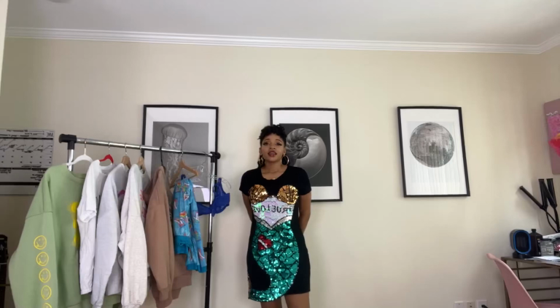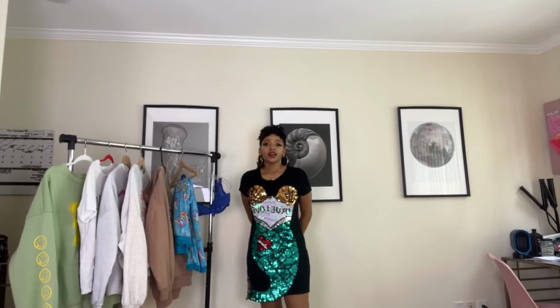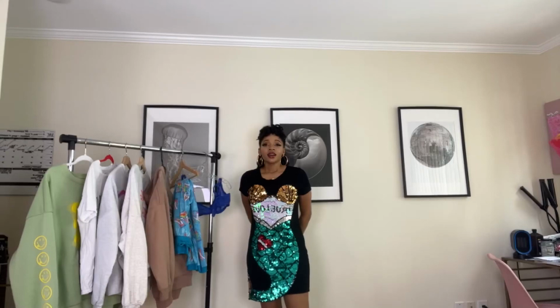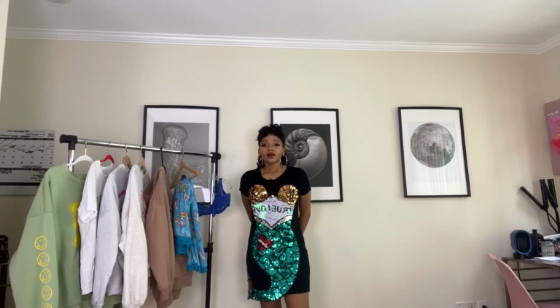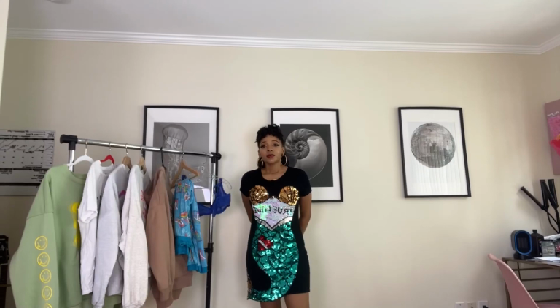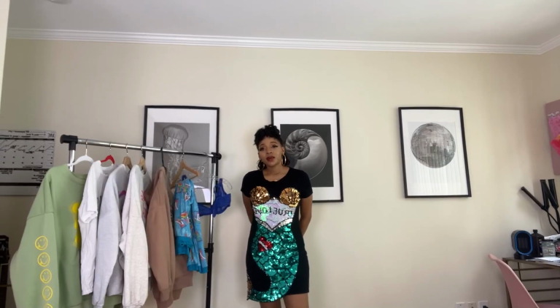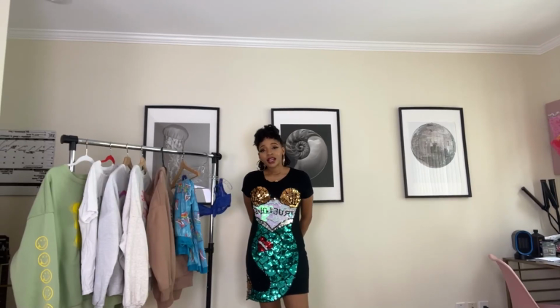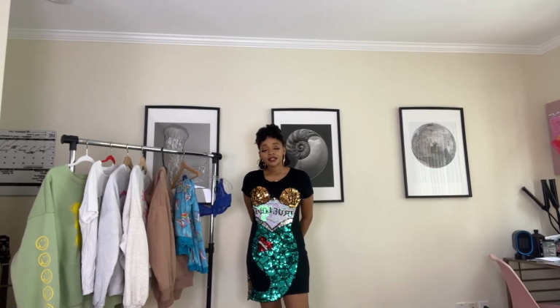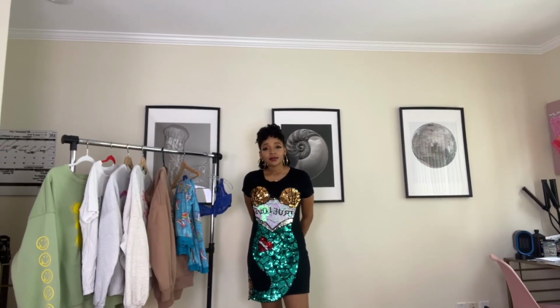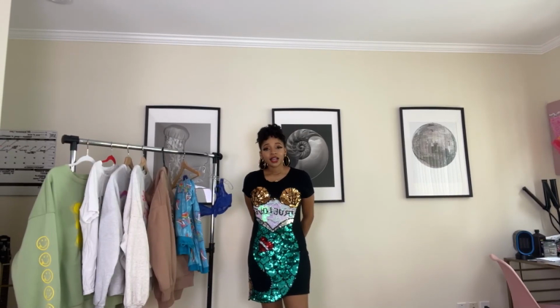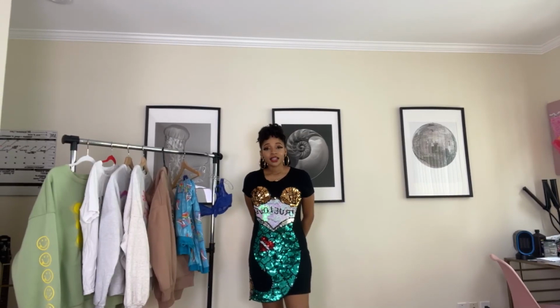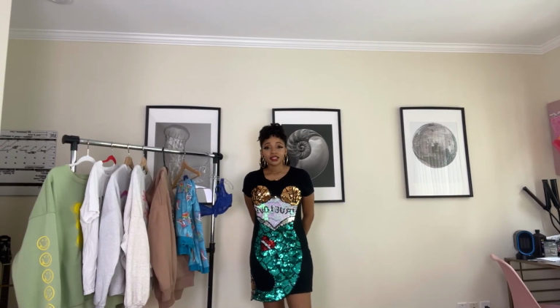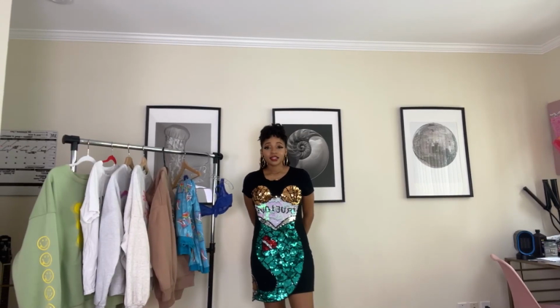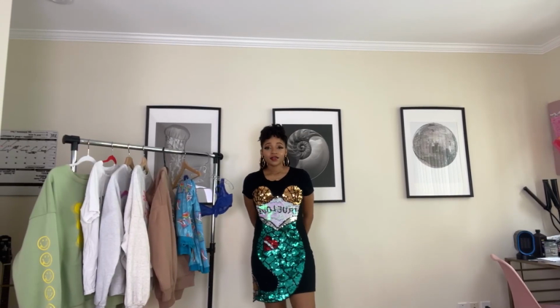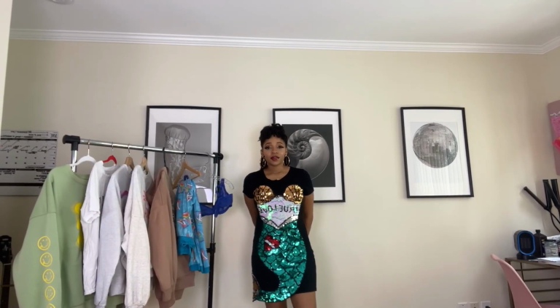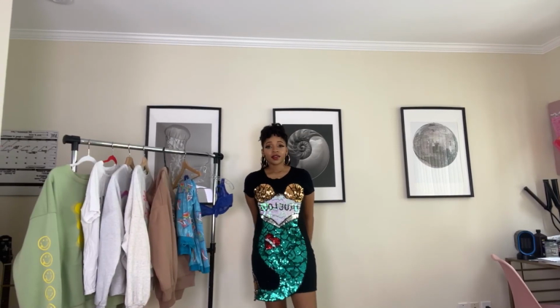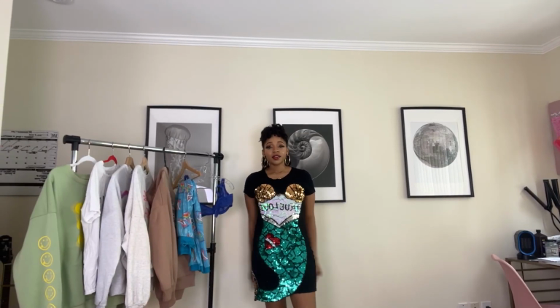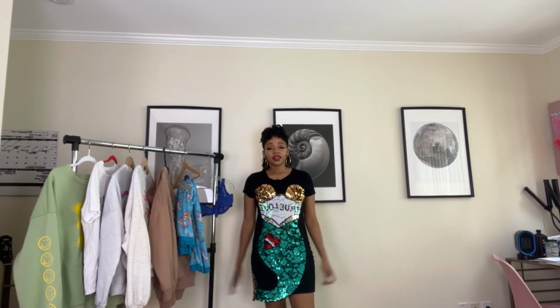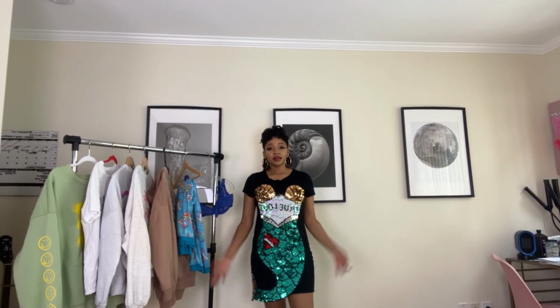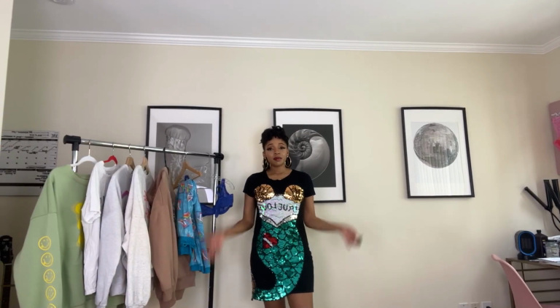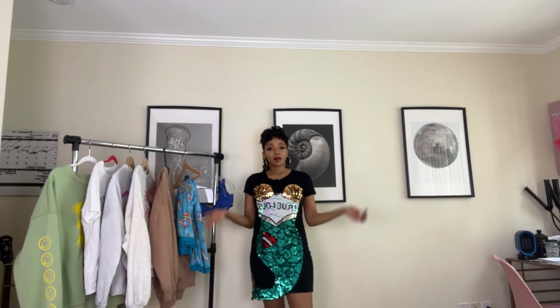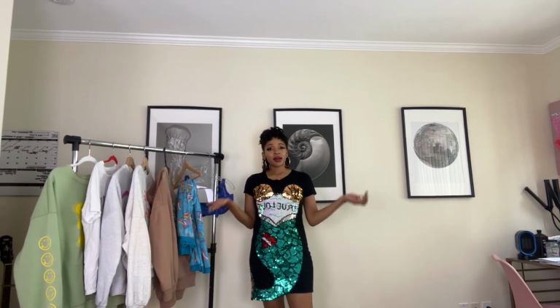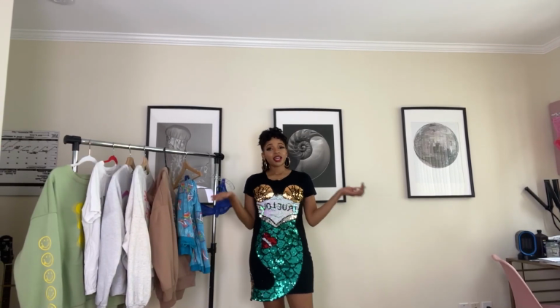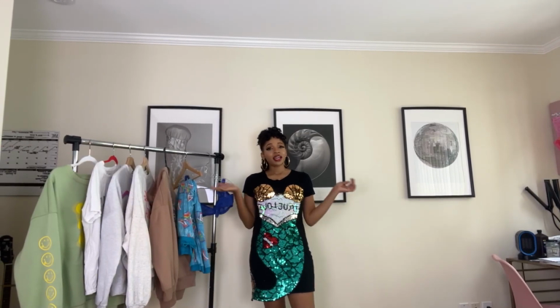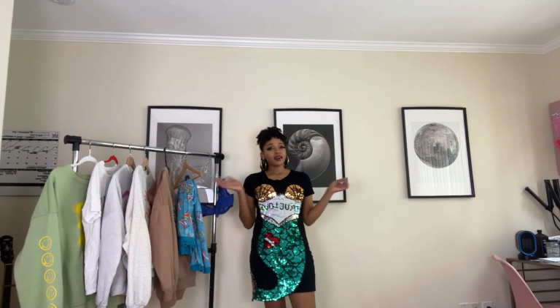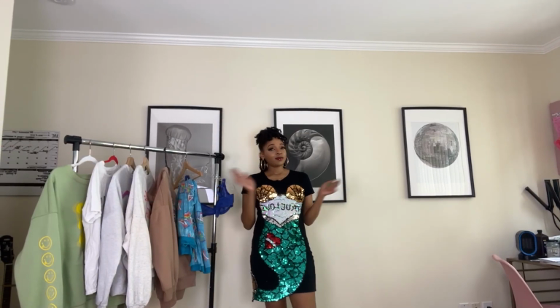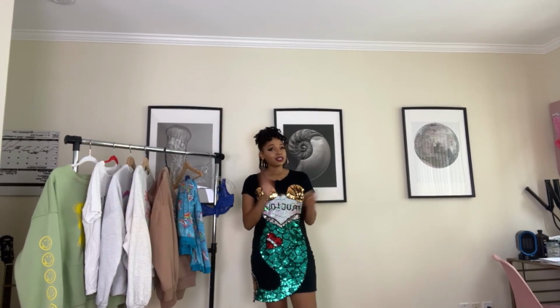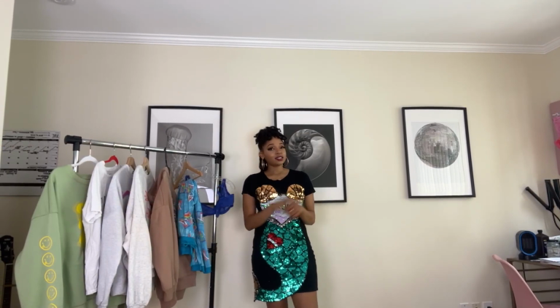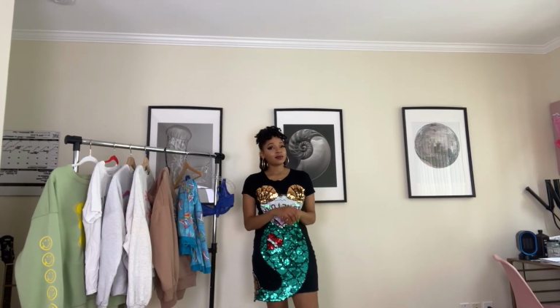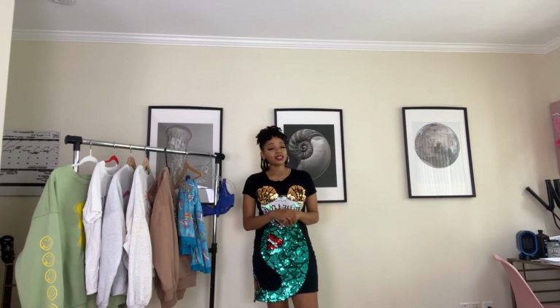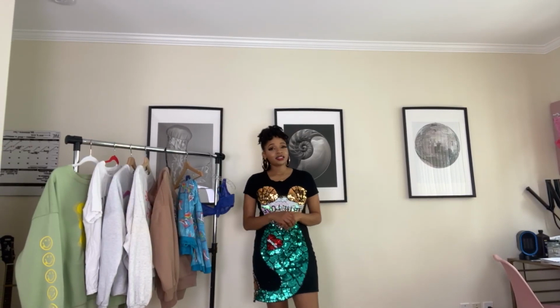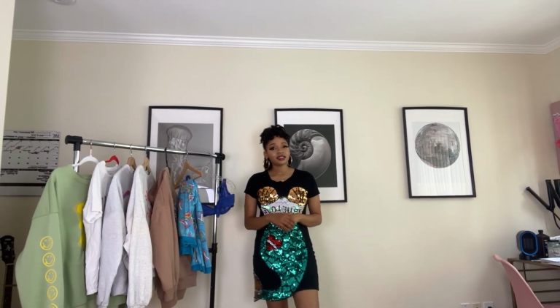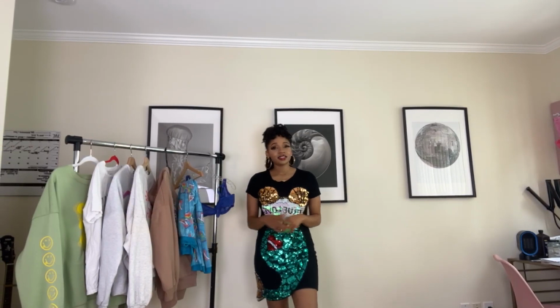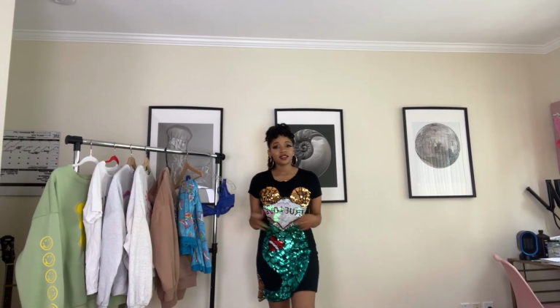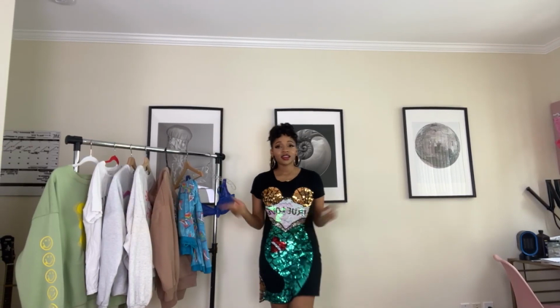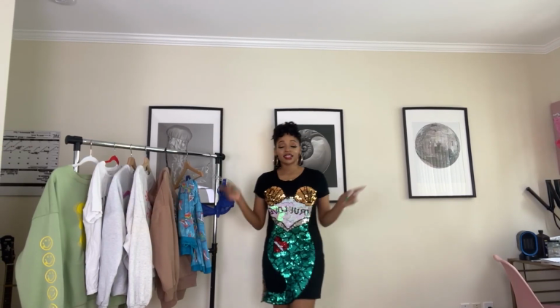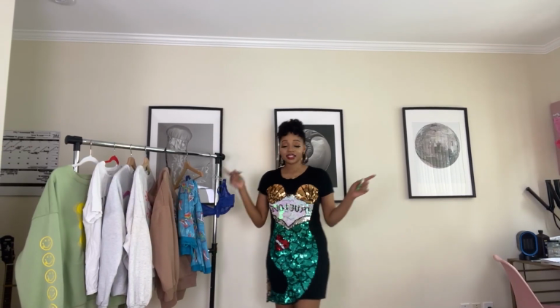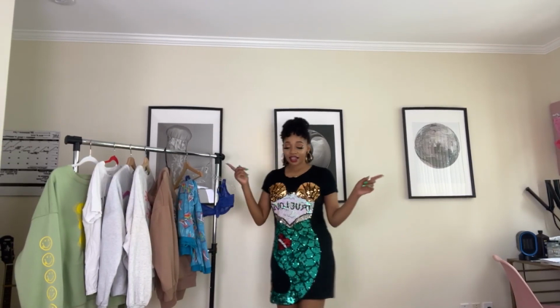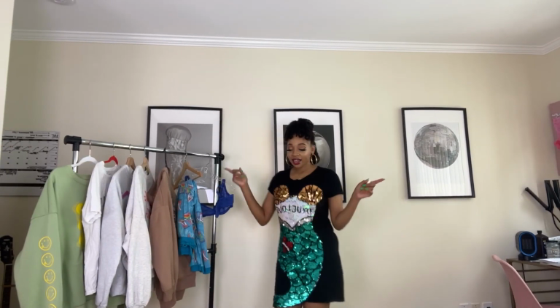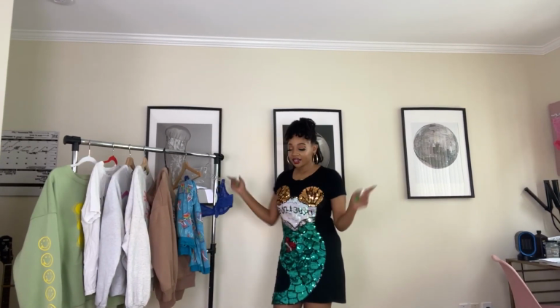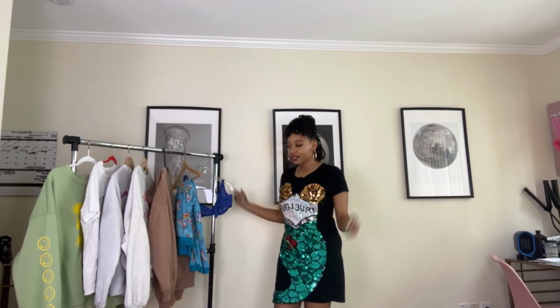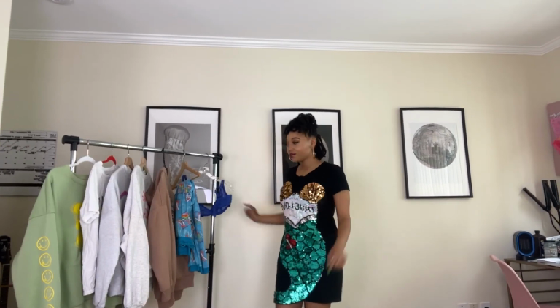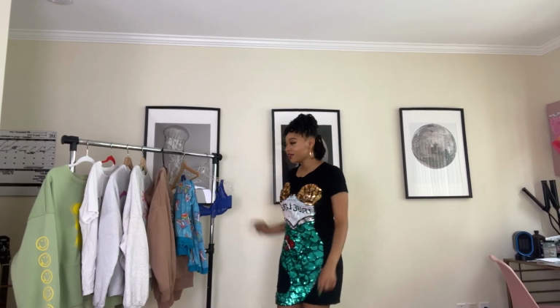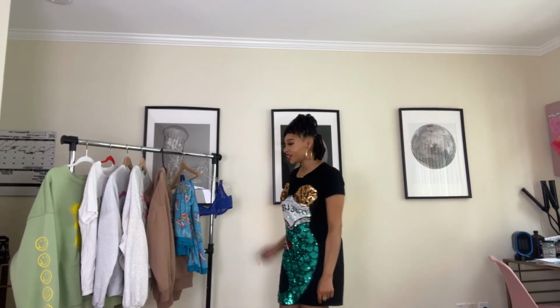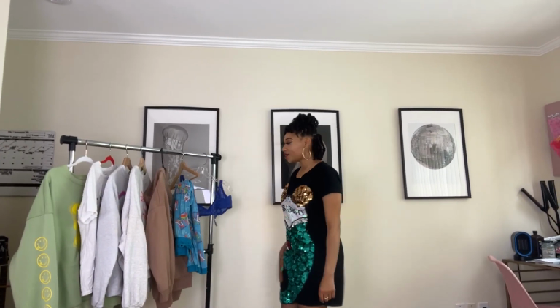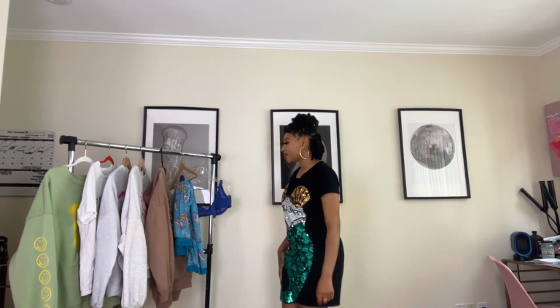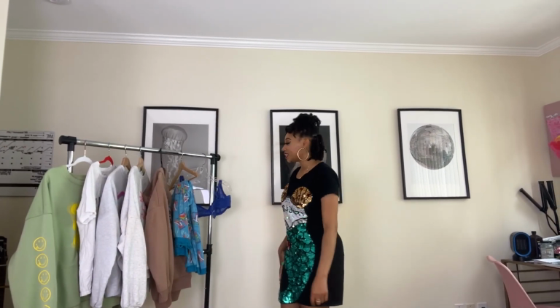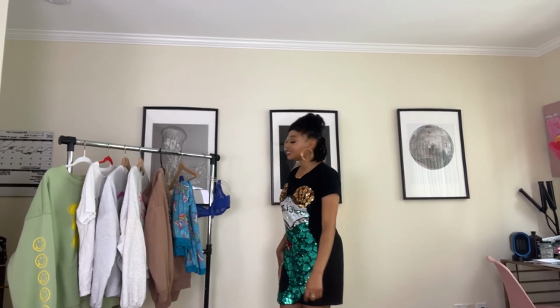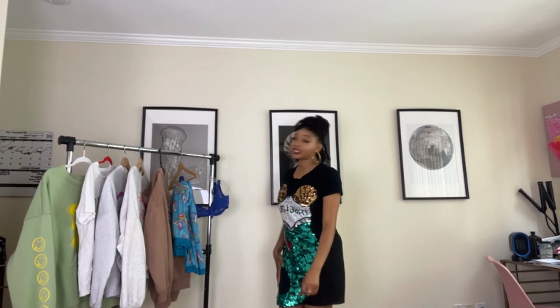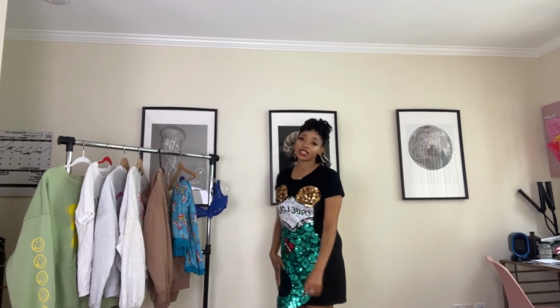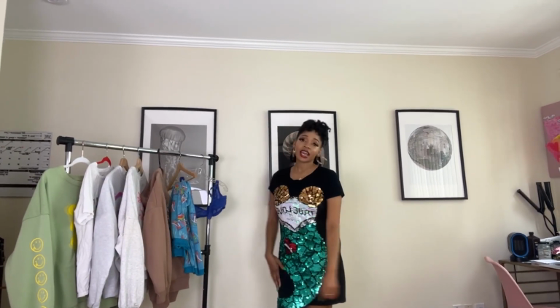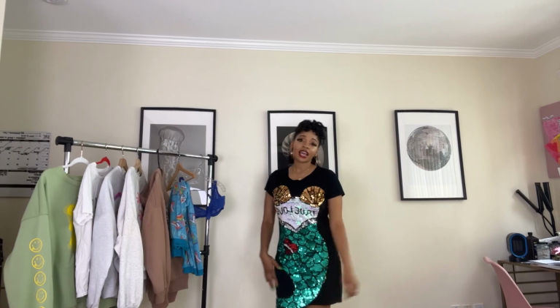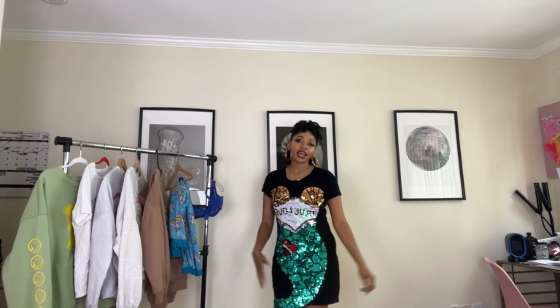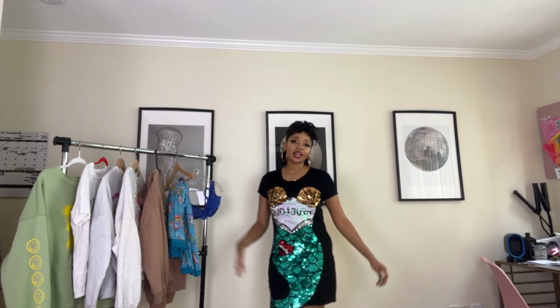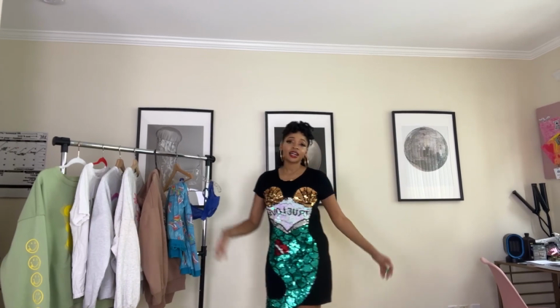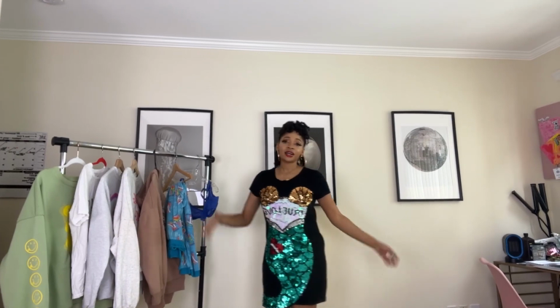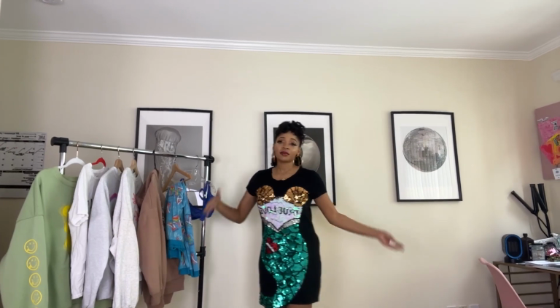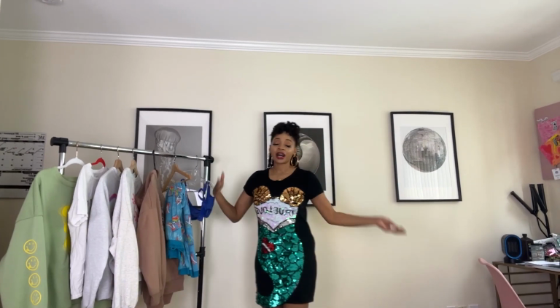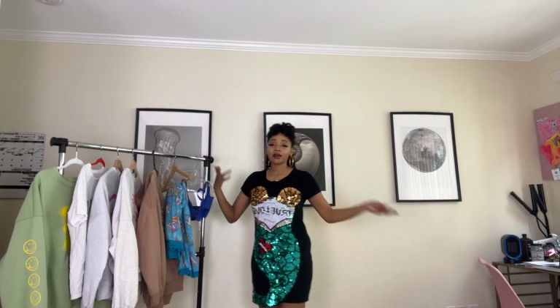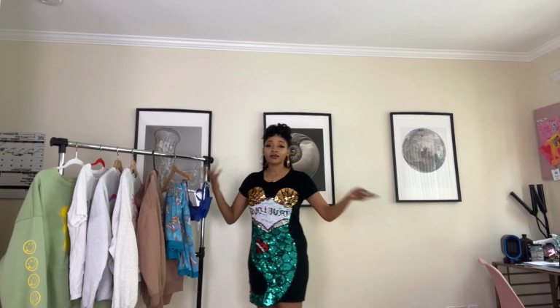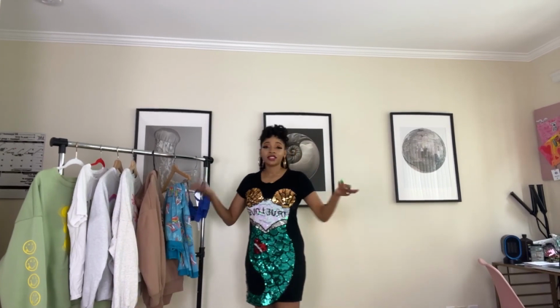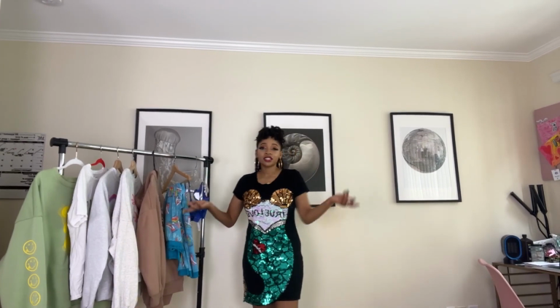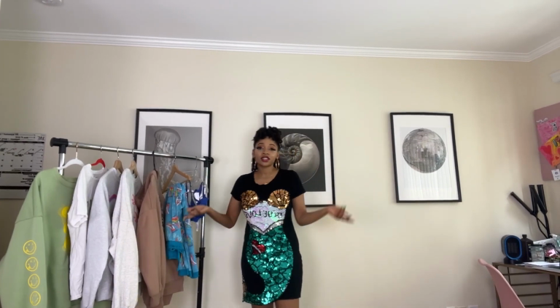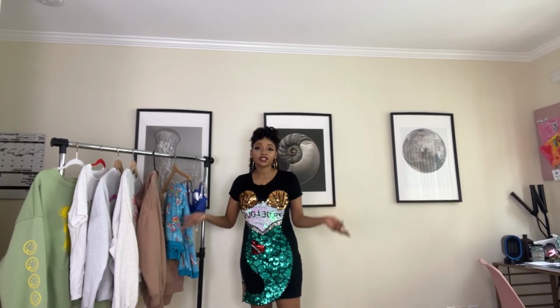What is up you guys, it's your favorite cutie Mo, back again on my SoFash channel to get you guys yet another video.